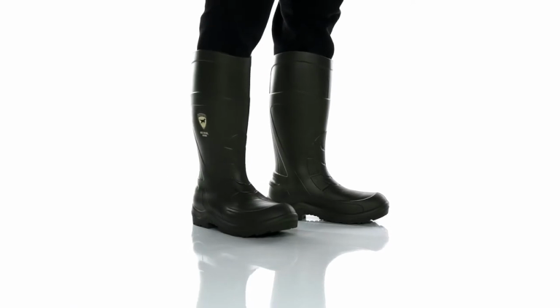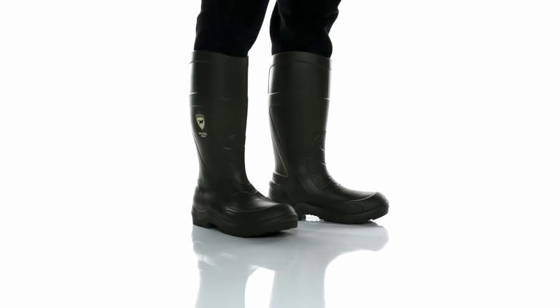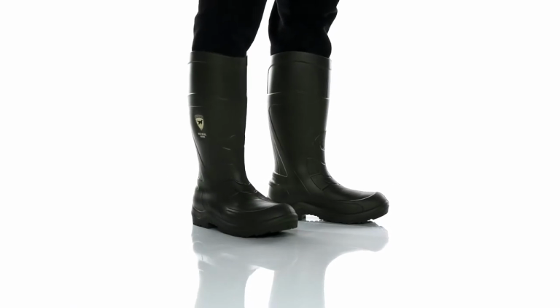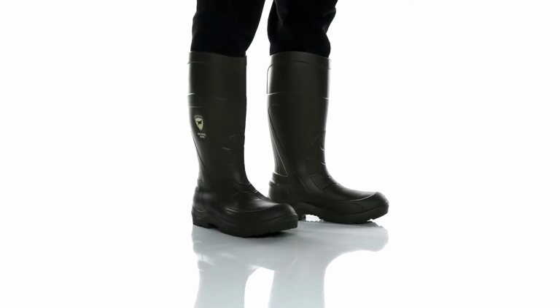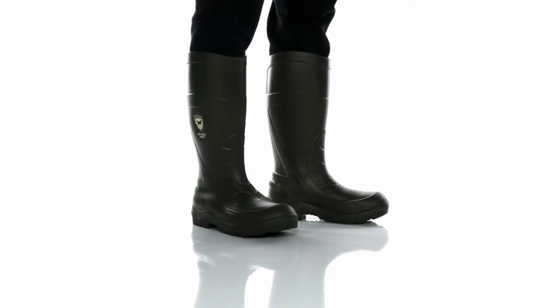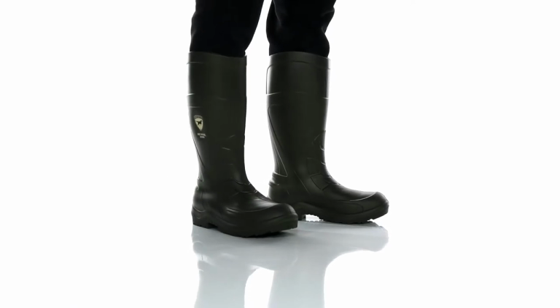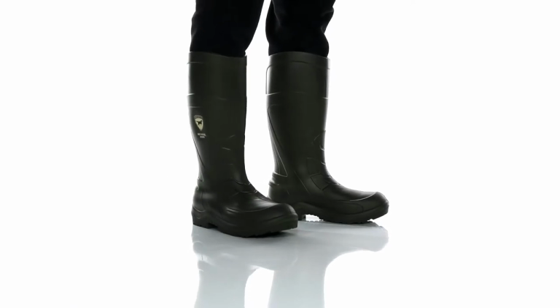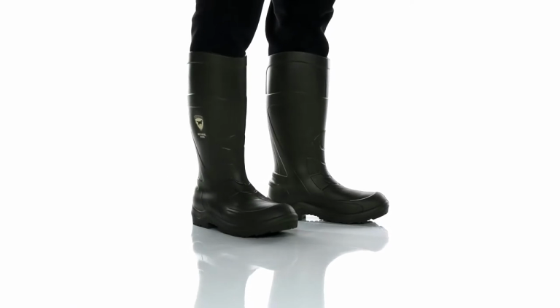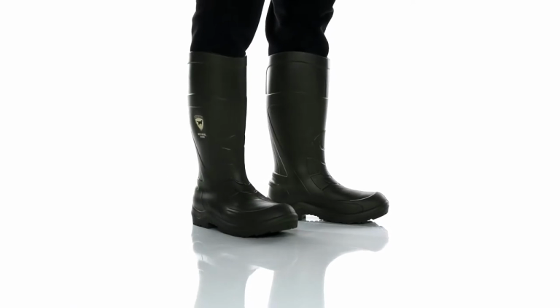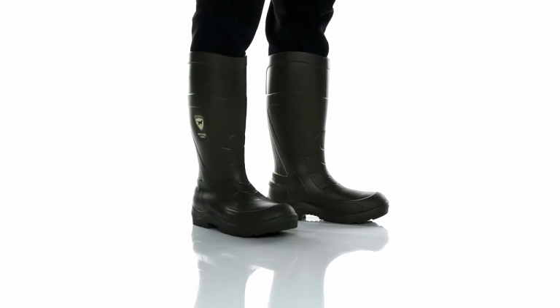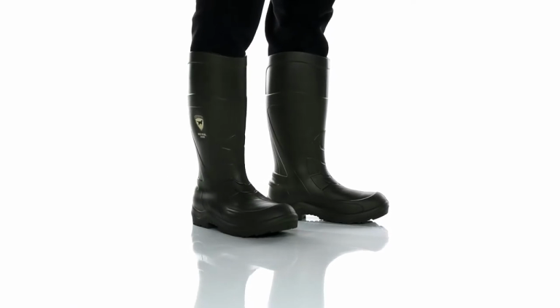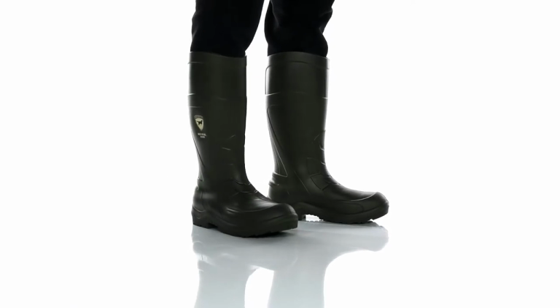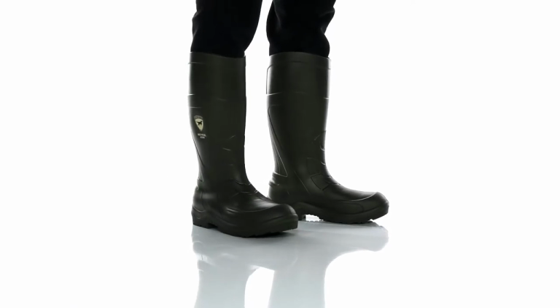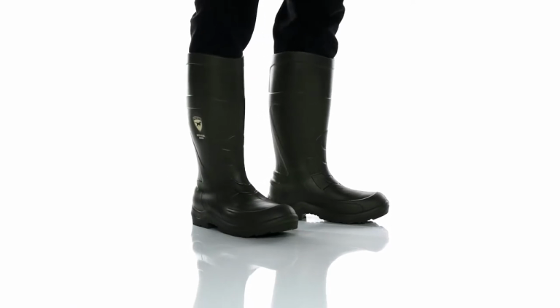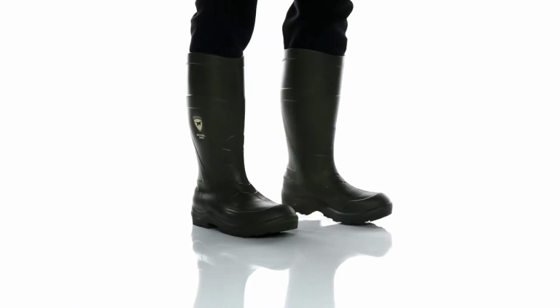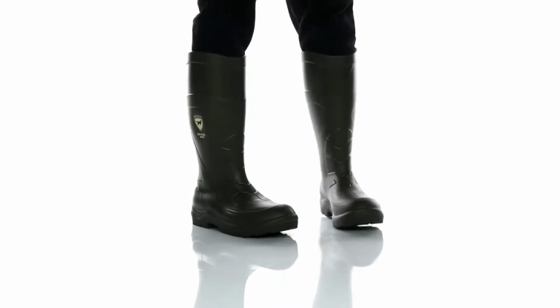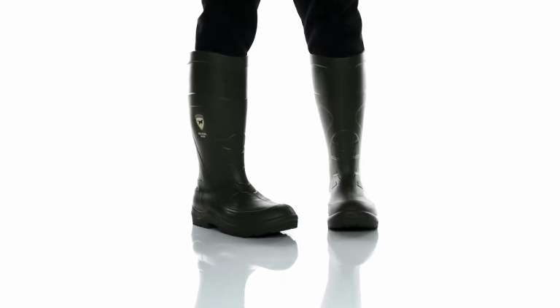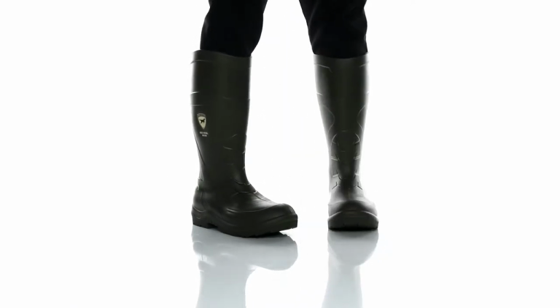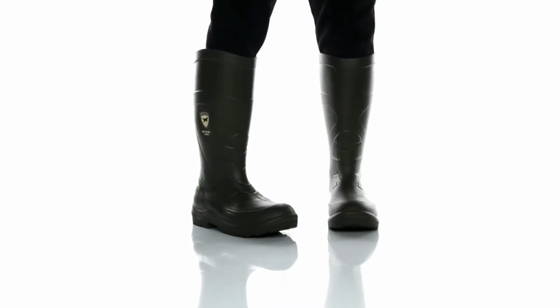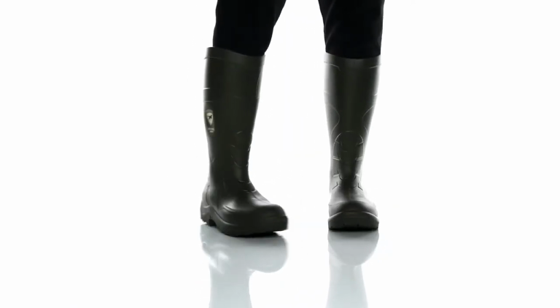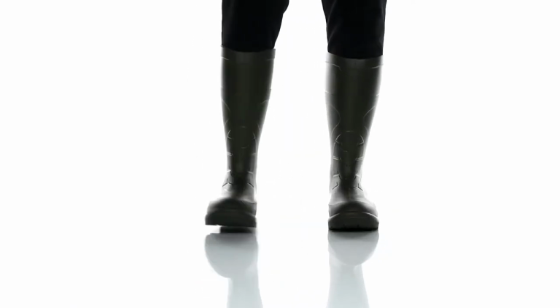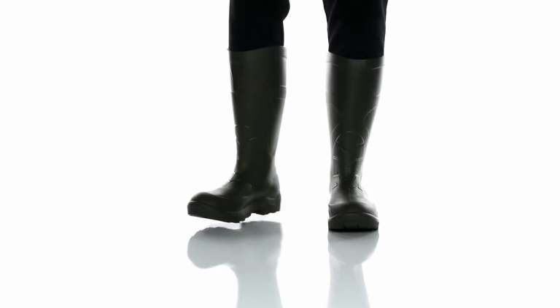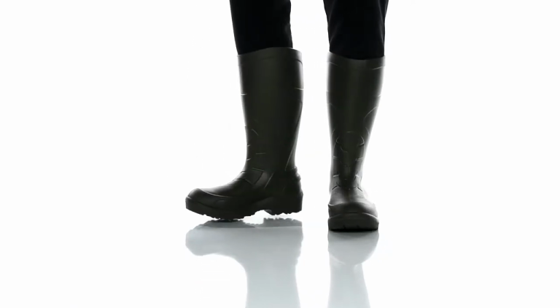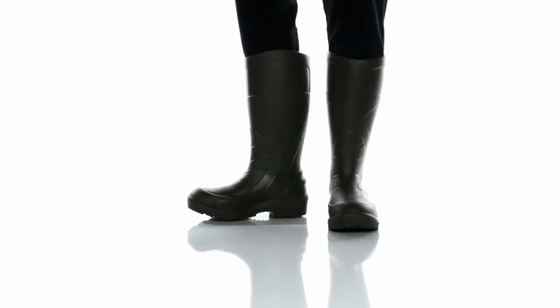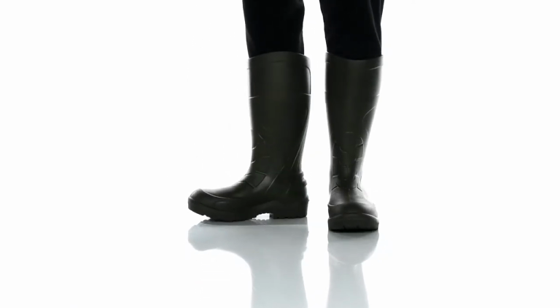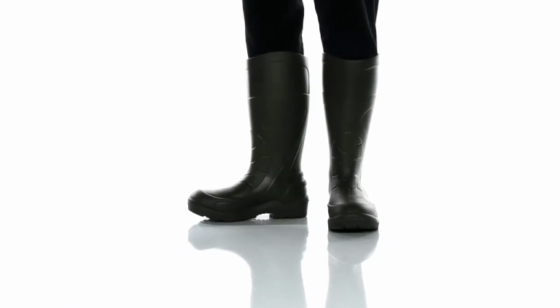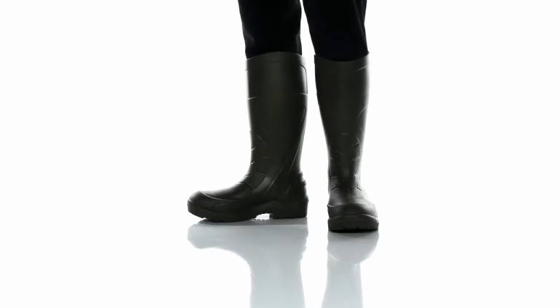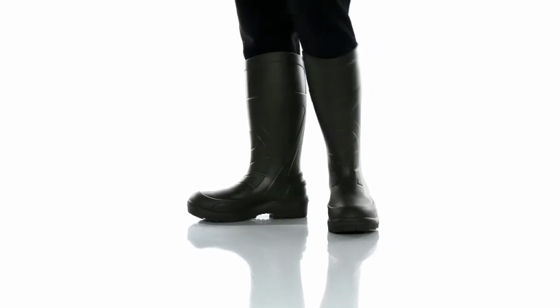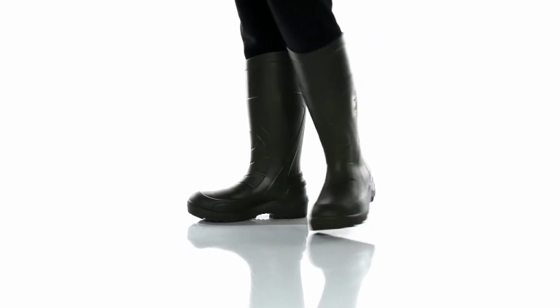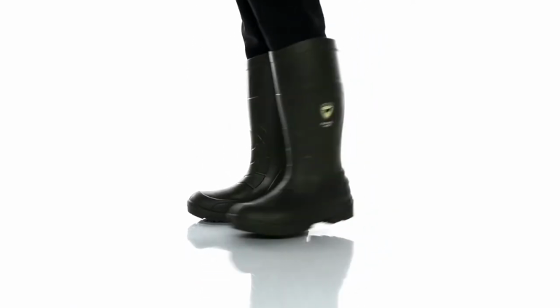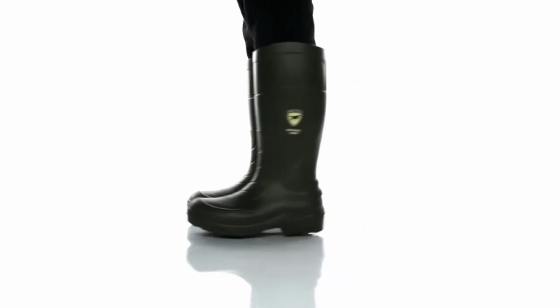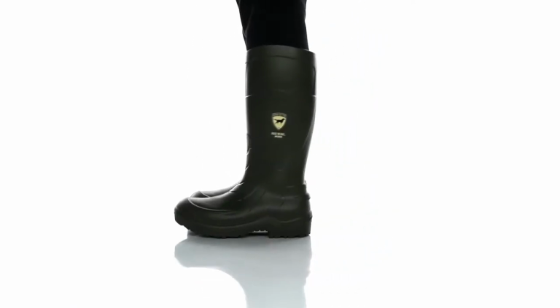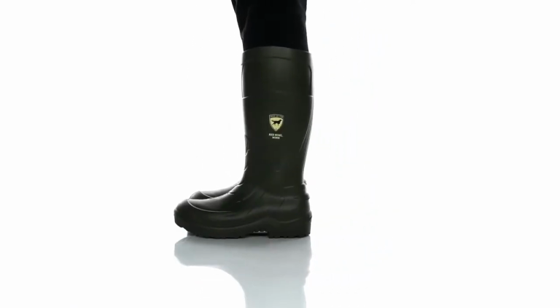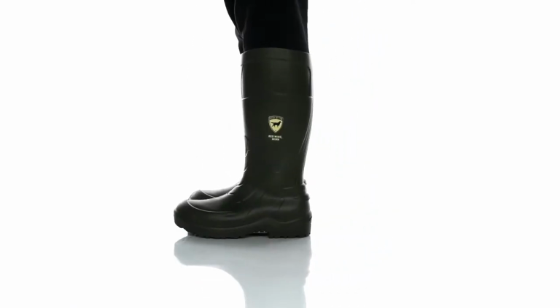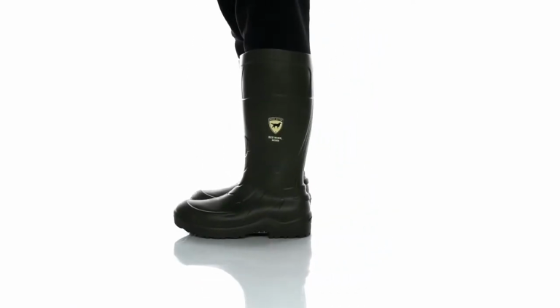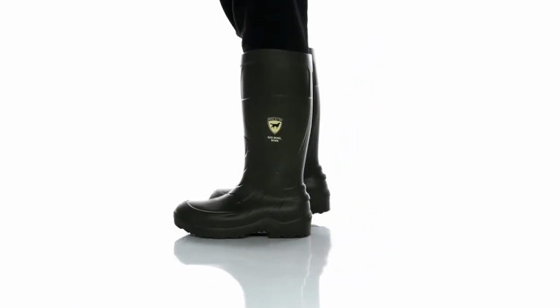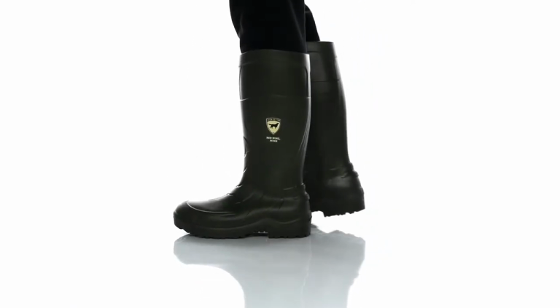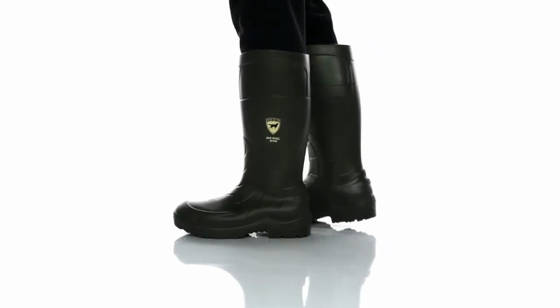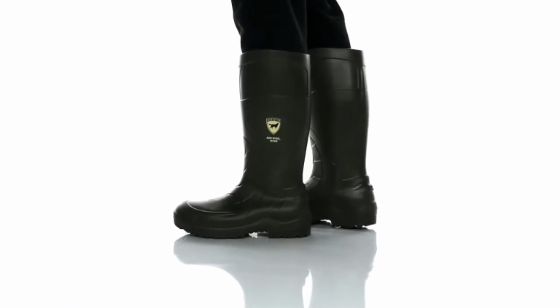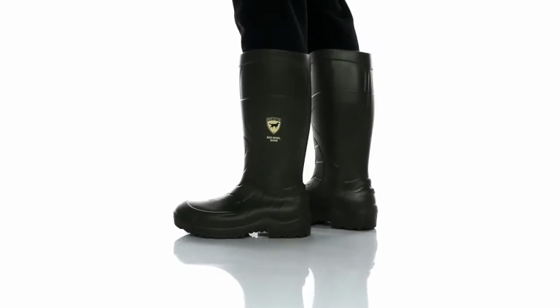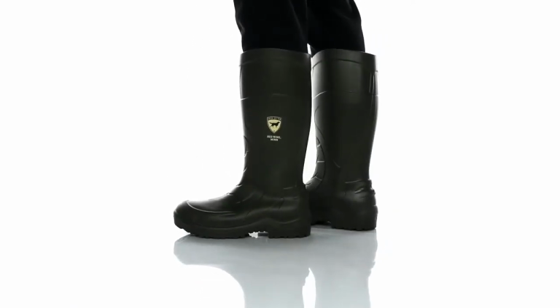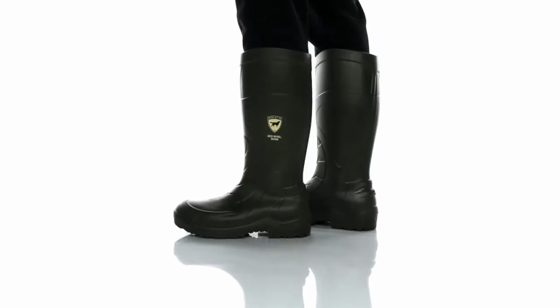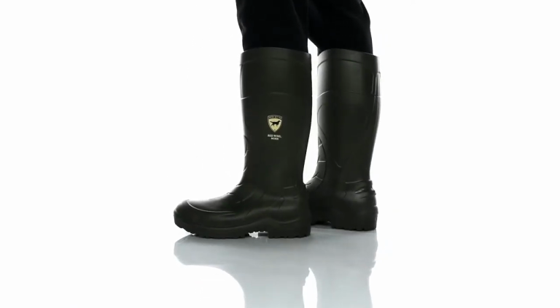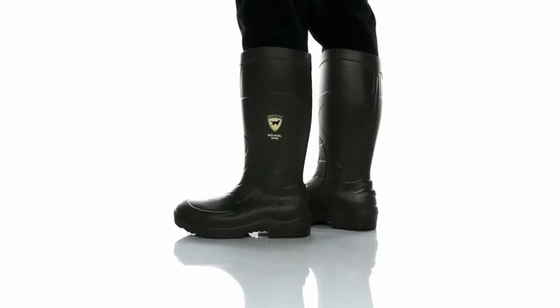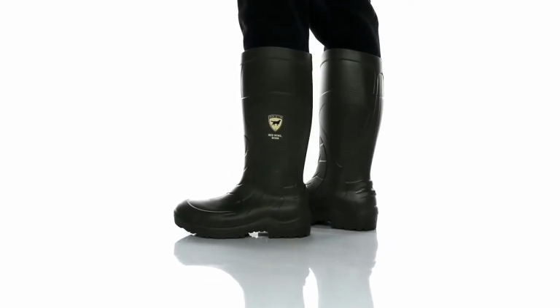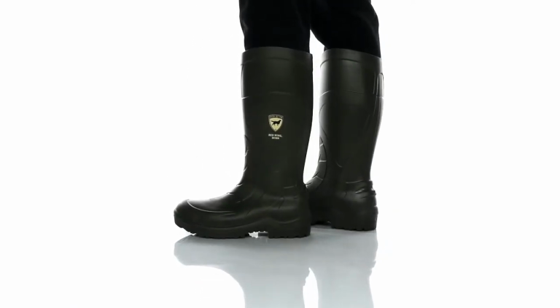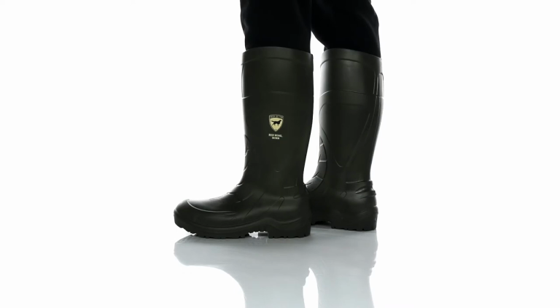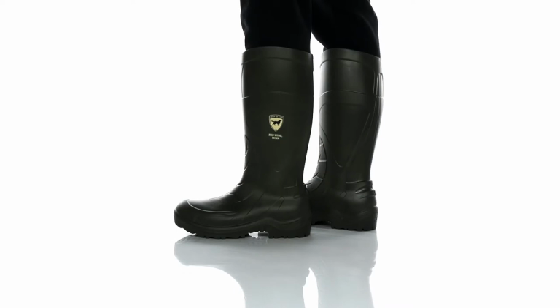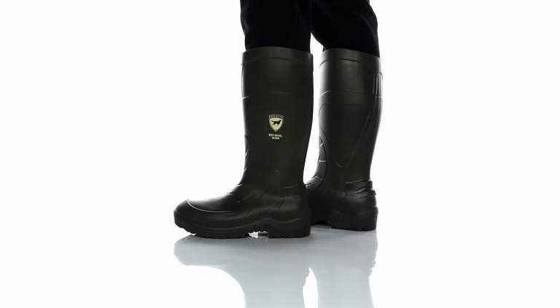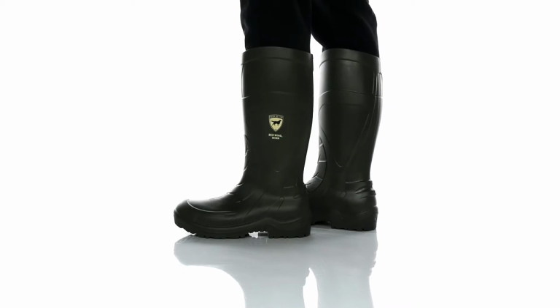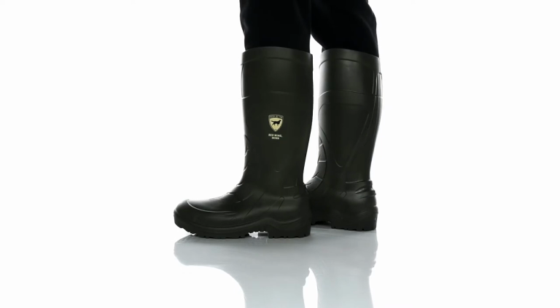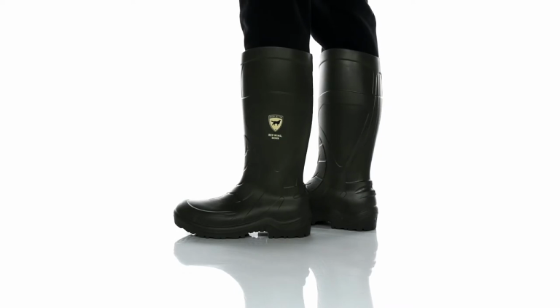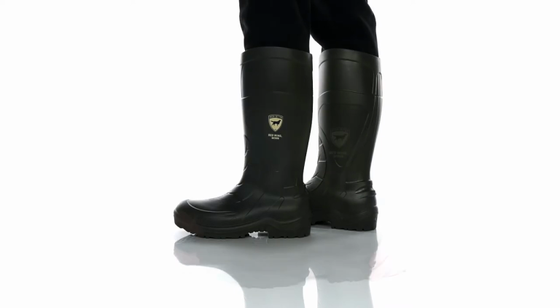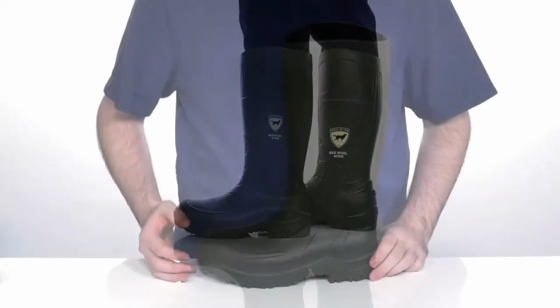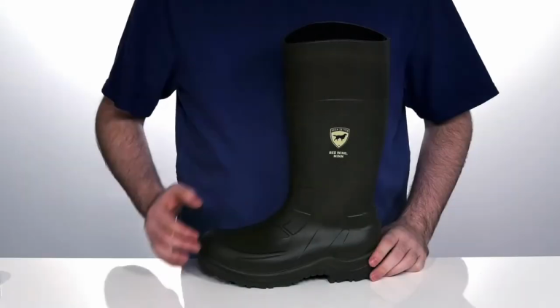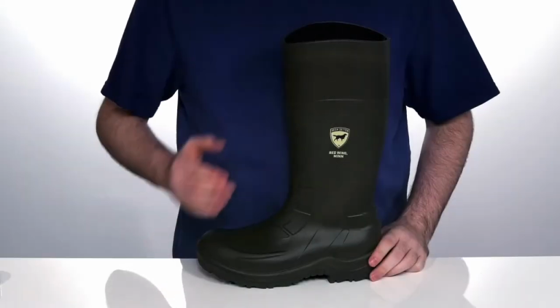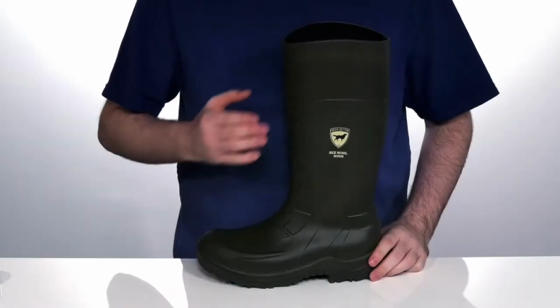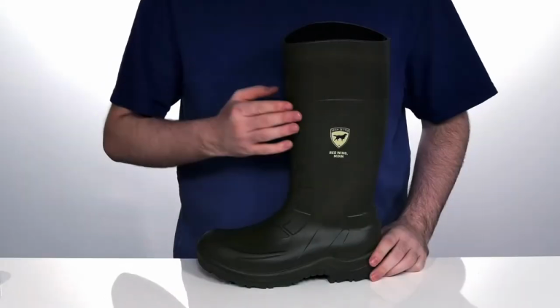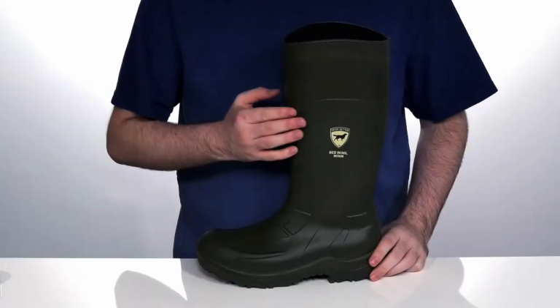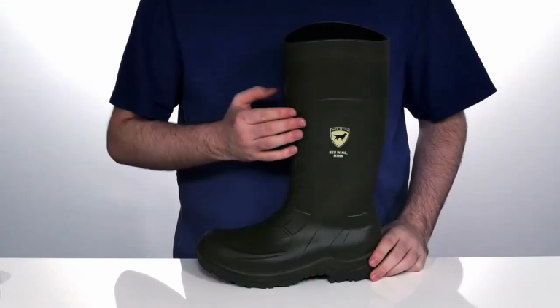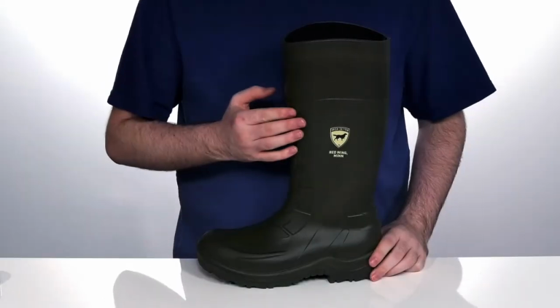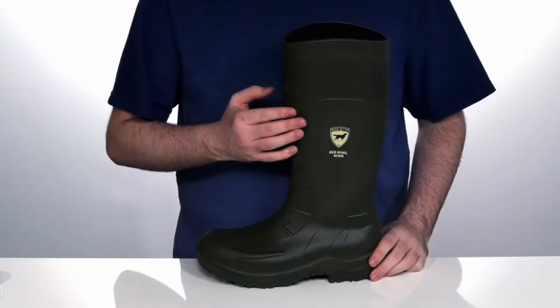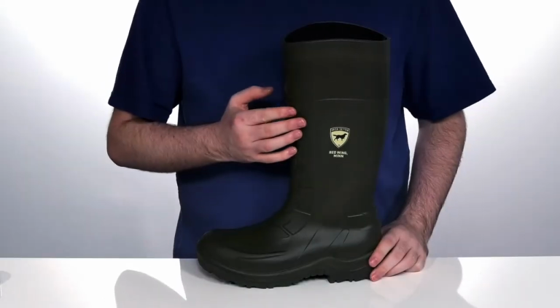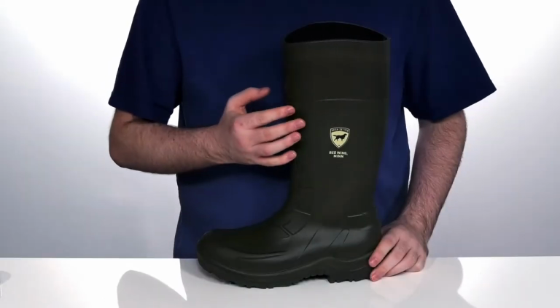Perfect for hard work on the farm, these lightweight work boots are there to get the job done. Ready for anything,